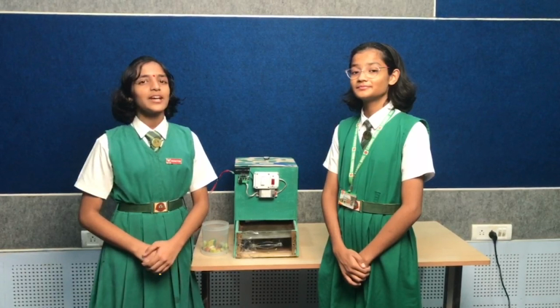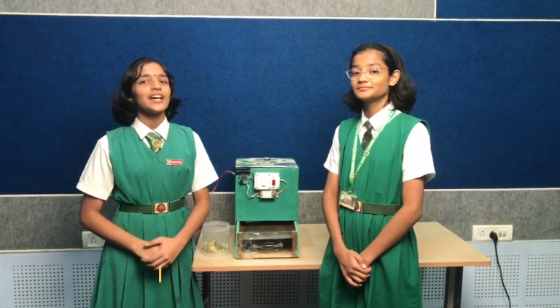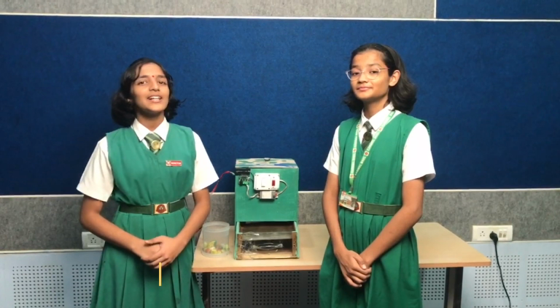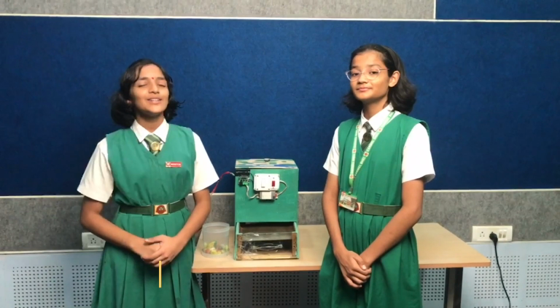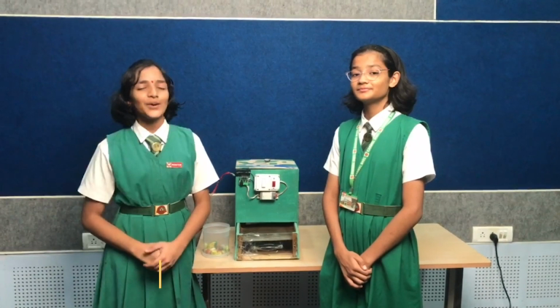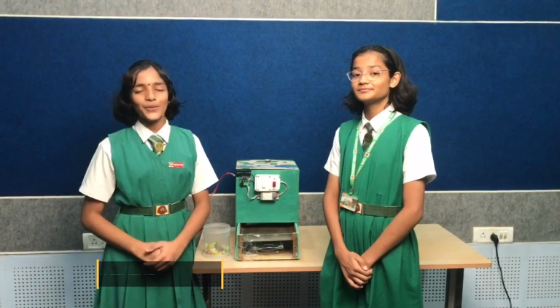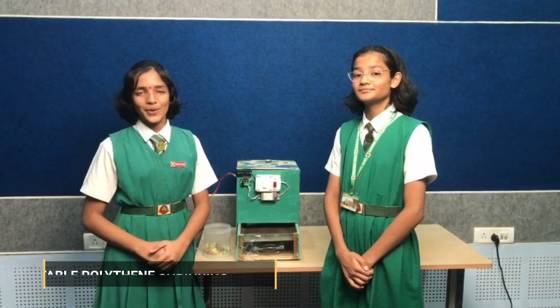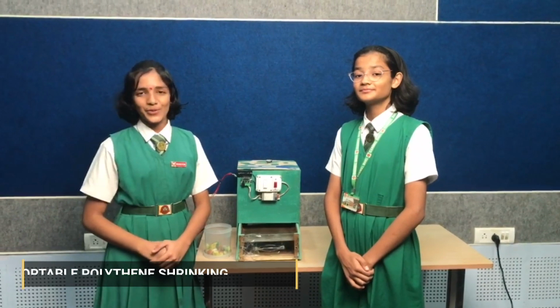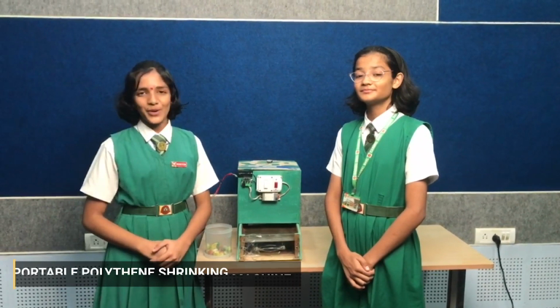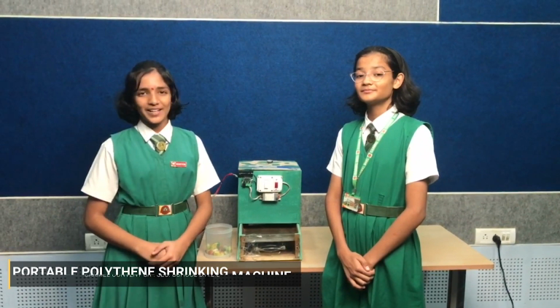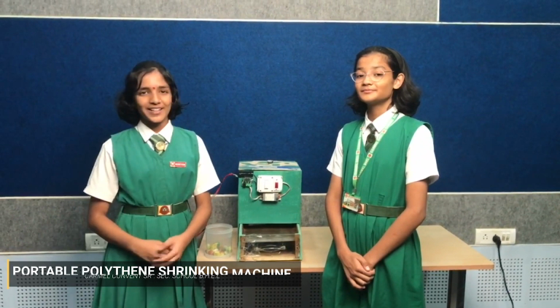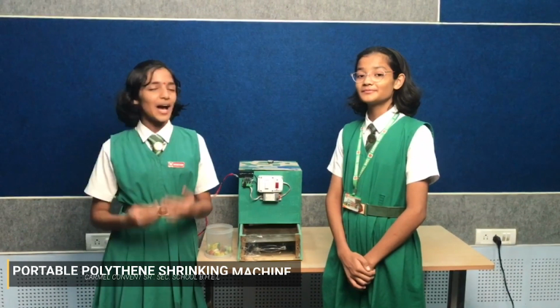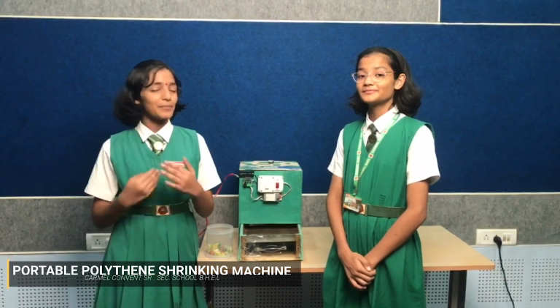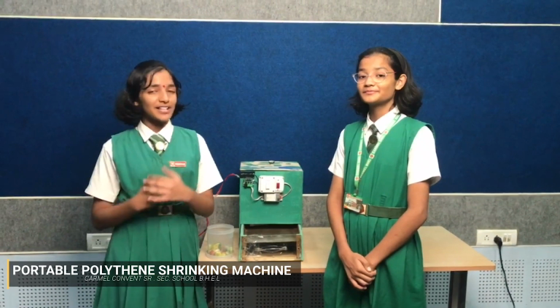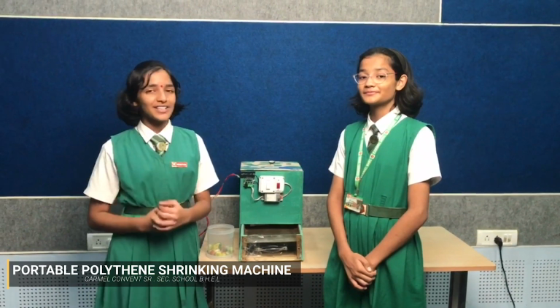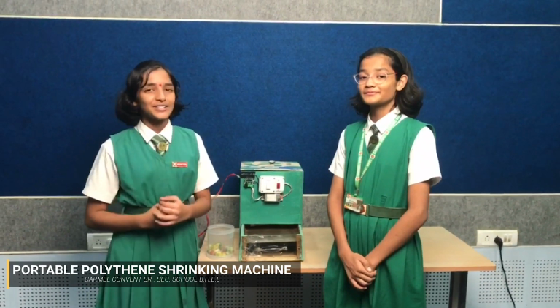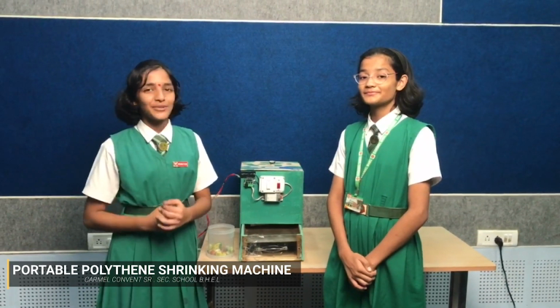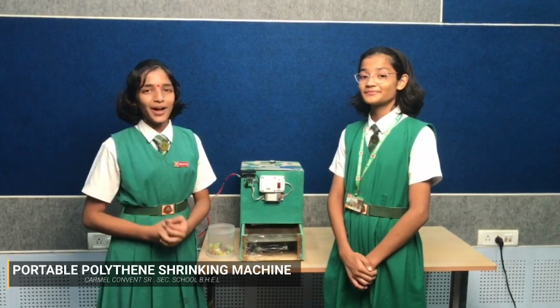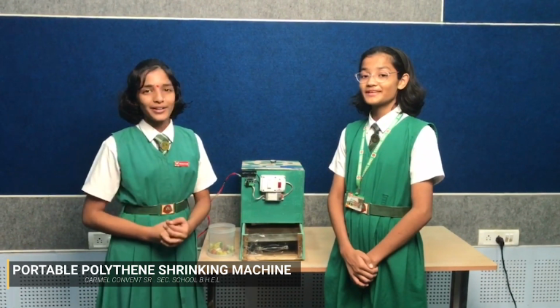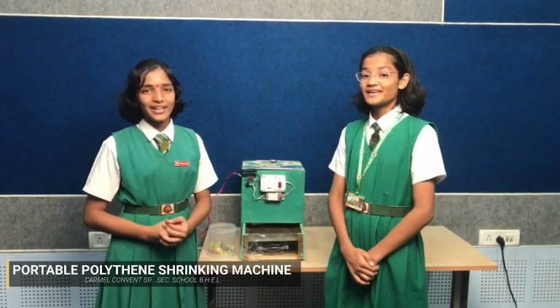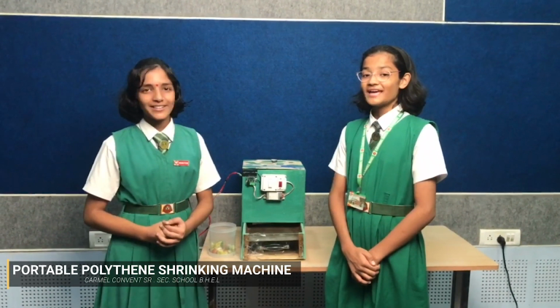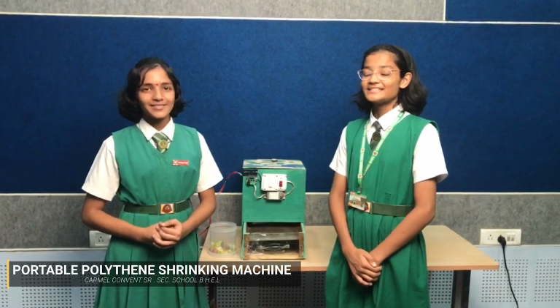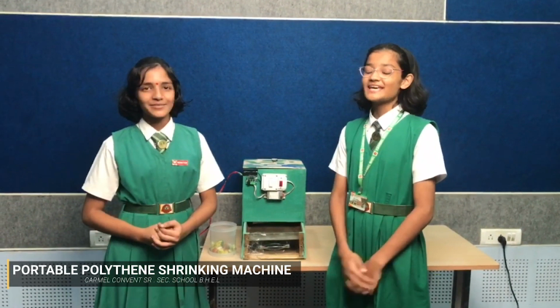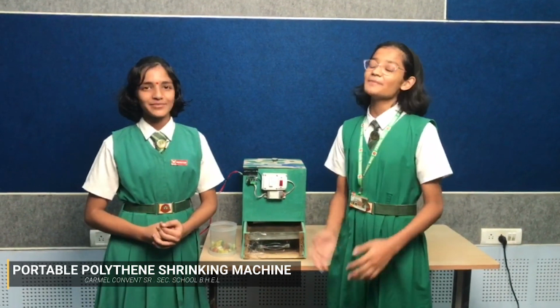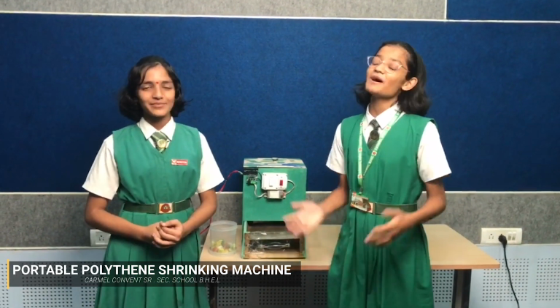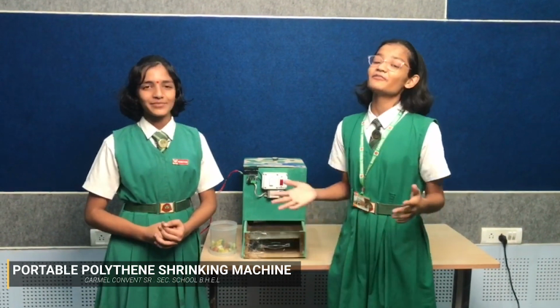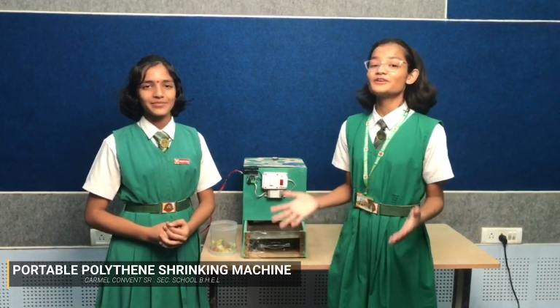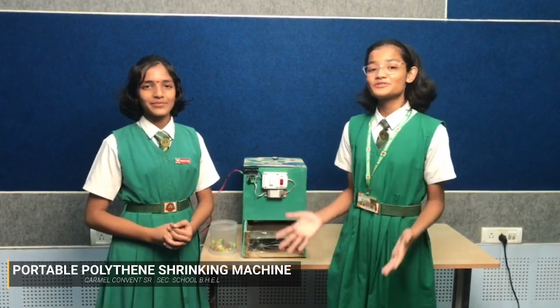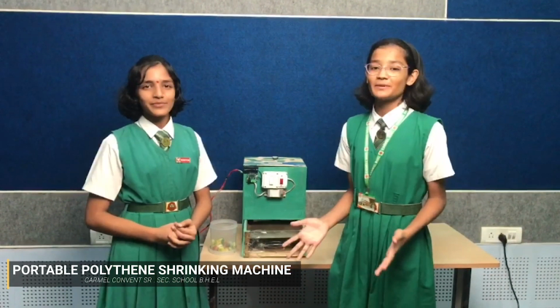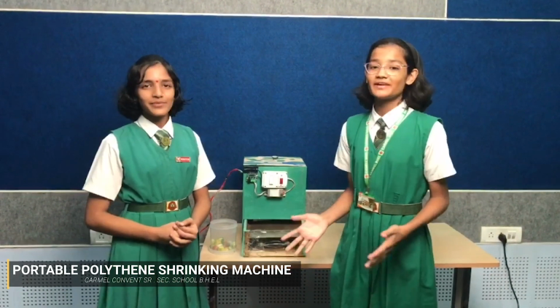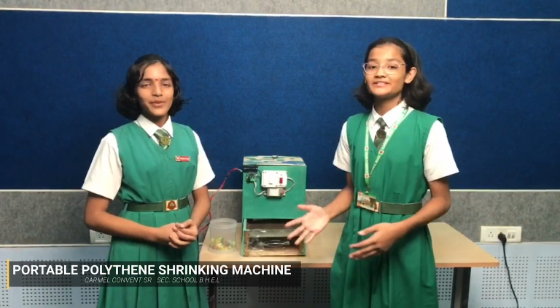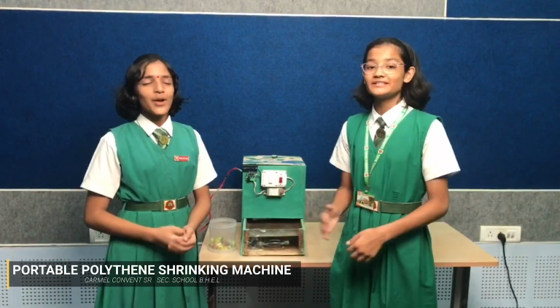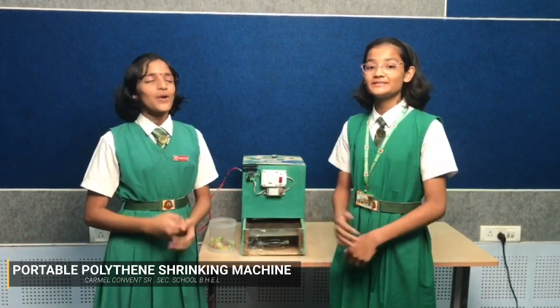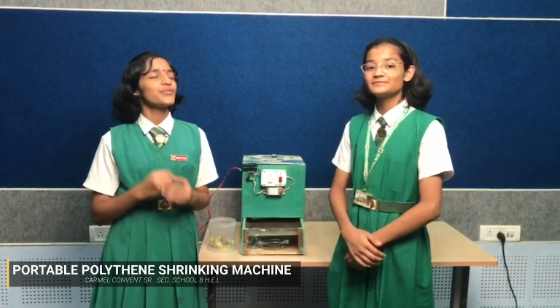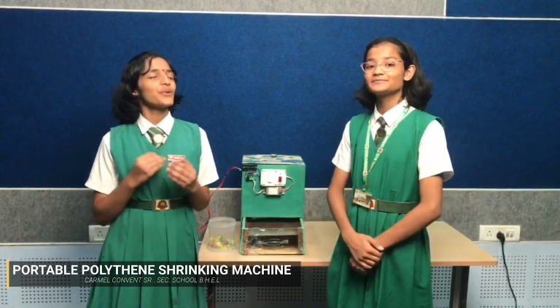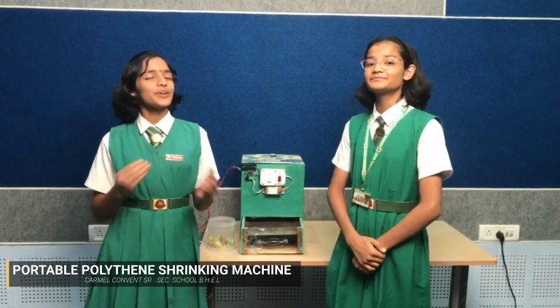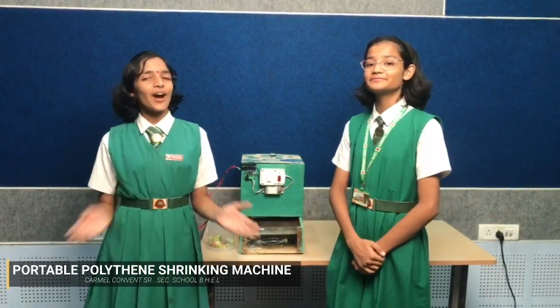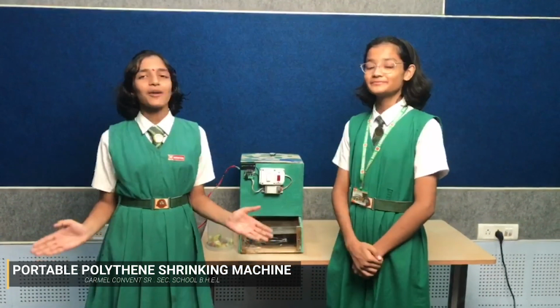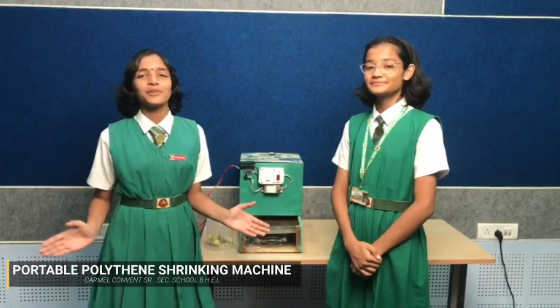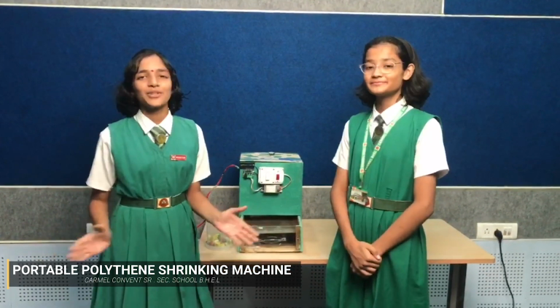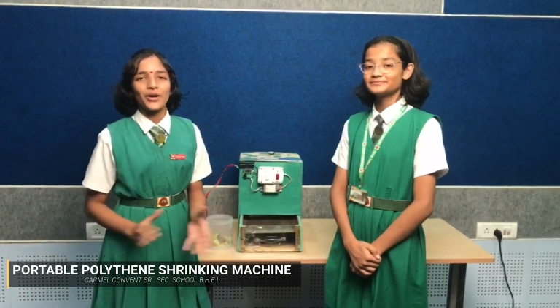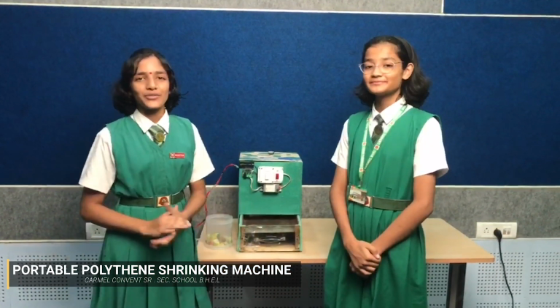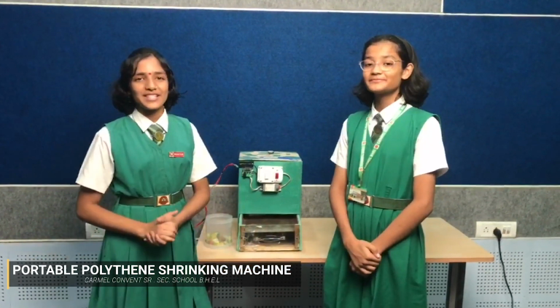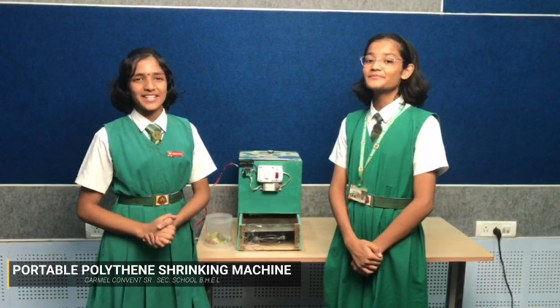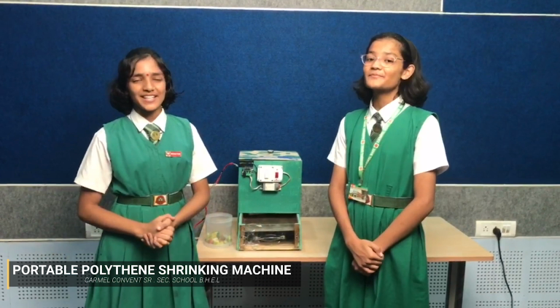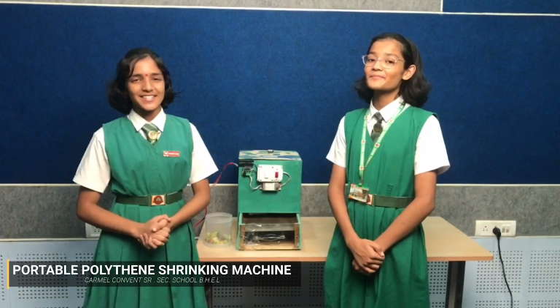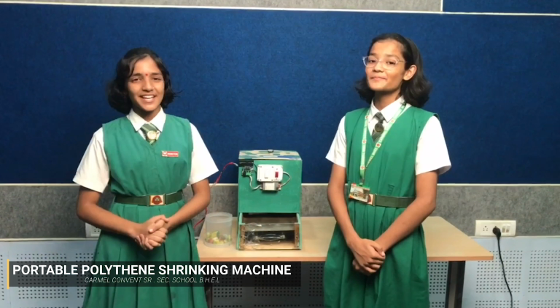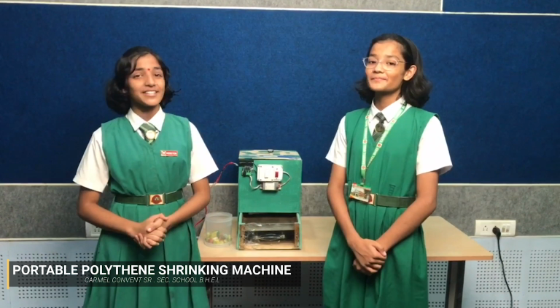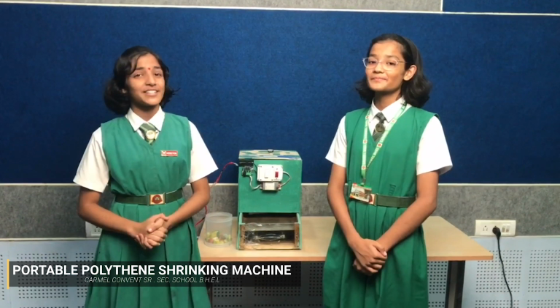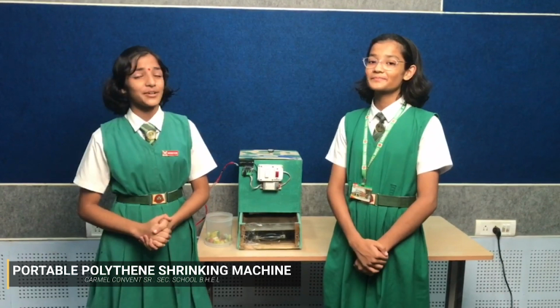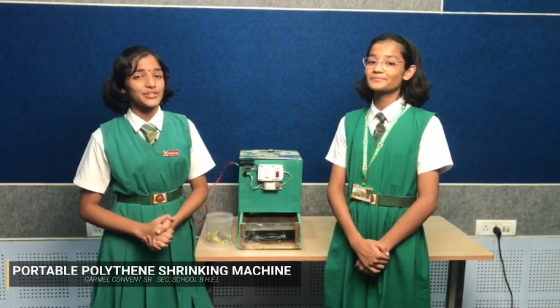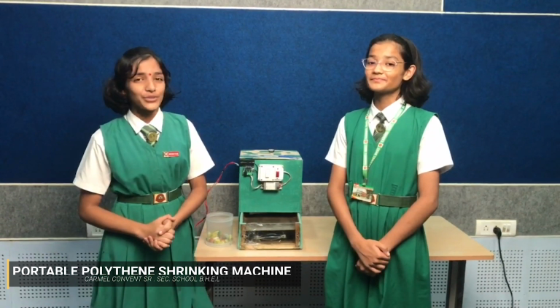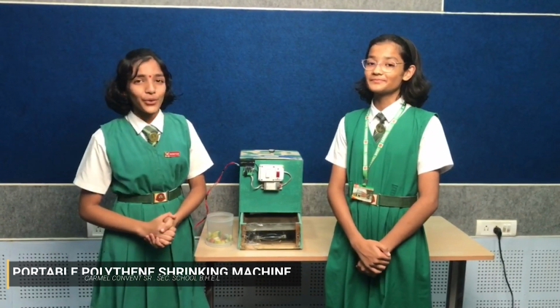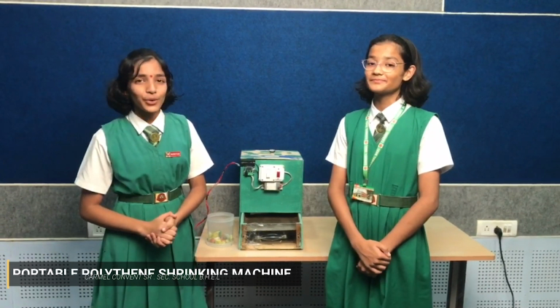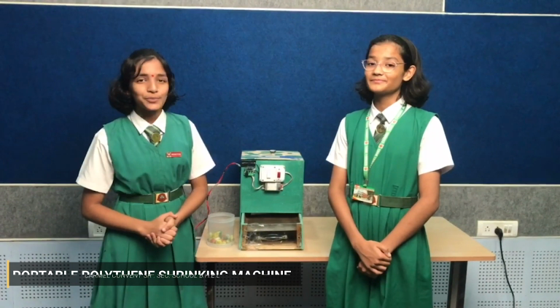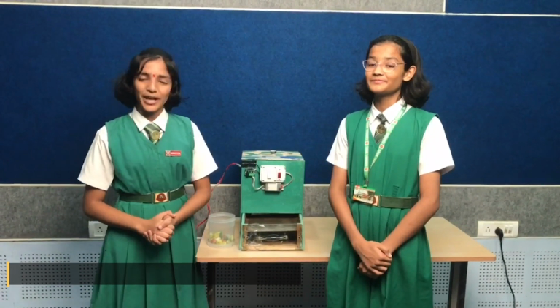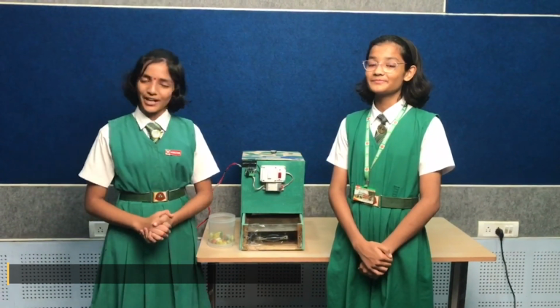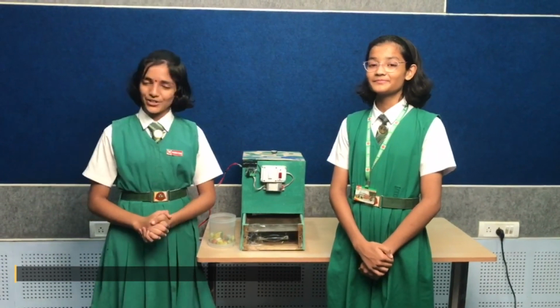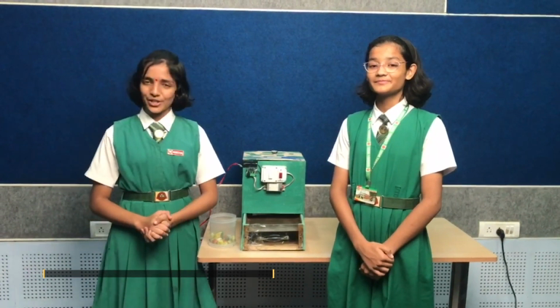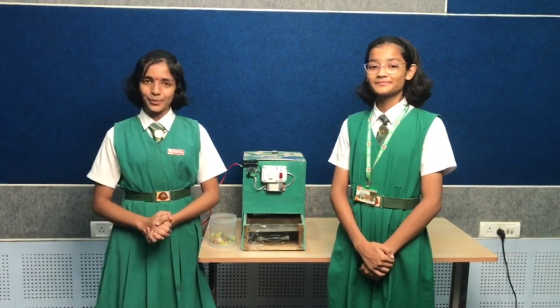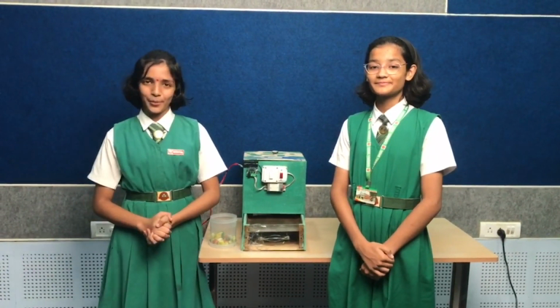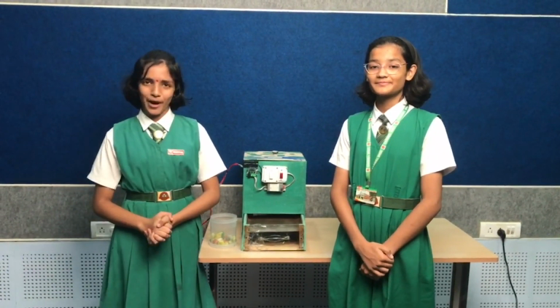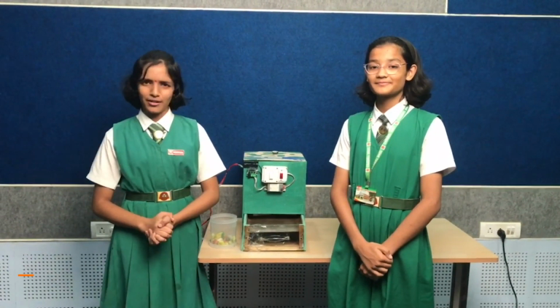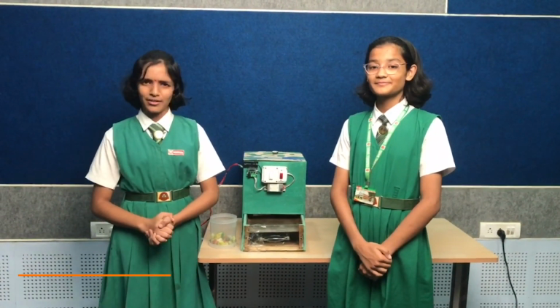Hello everyone, I'm Adhya Tiwari and I'm Afio Zubairi from Carmel Convenience Secondary School, BHL Bhopal.